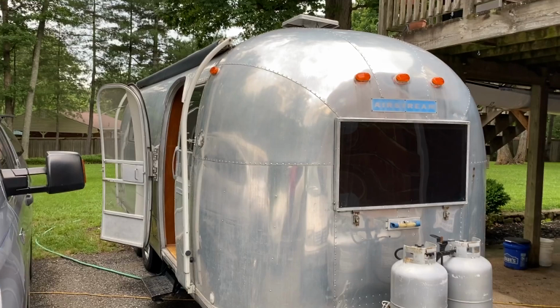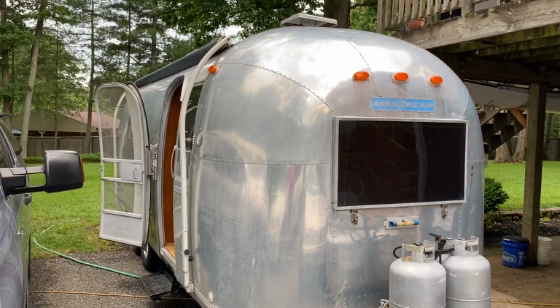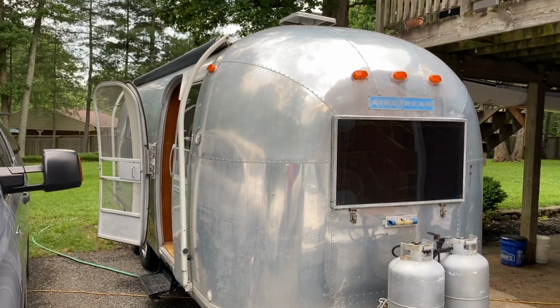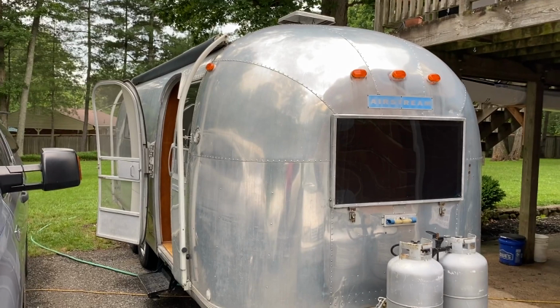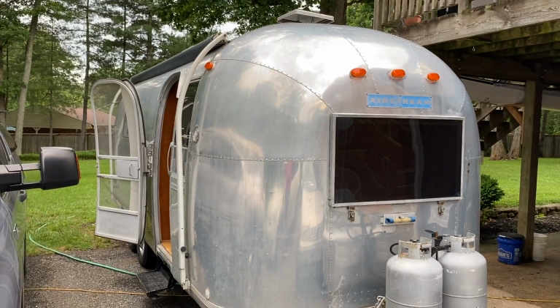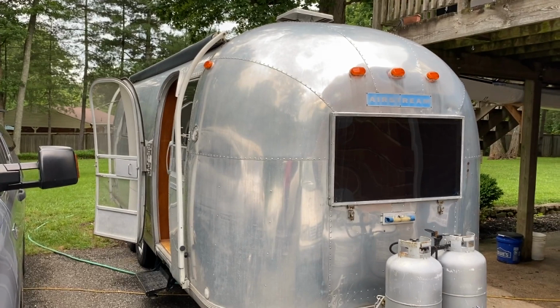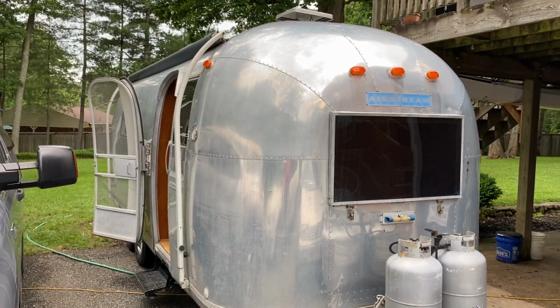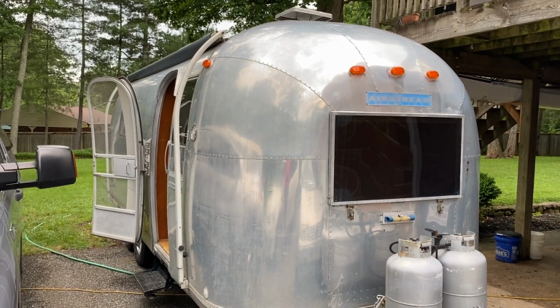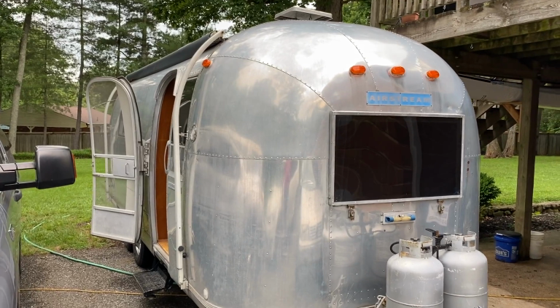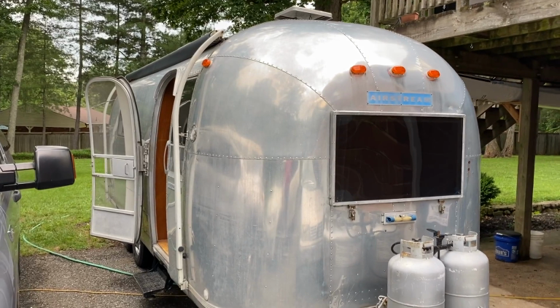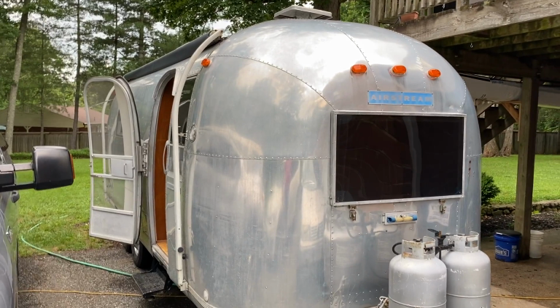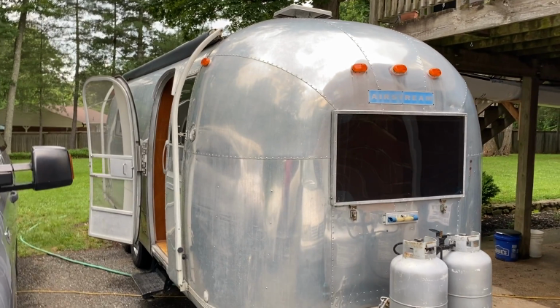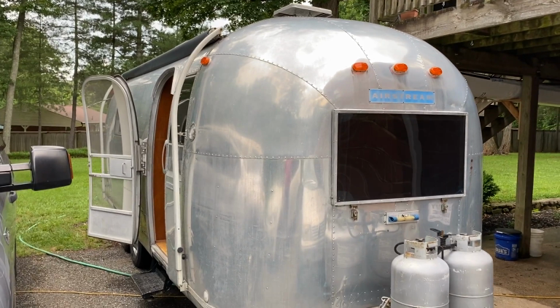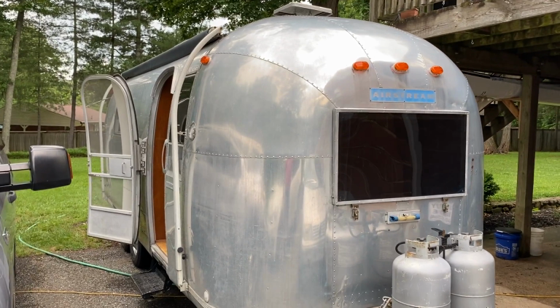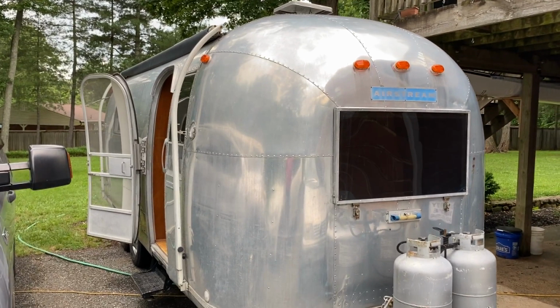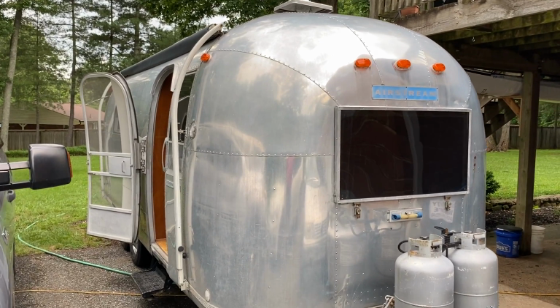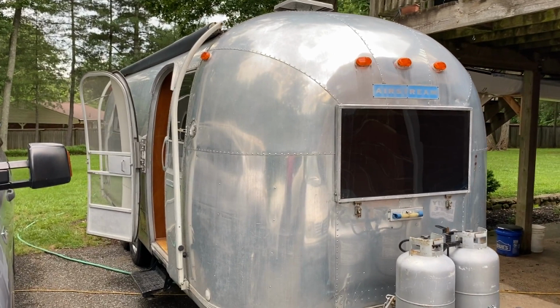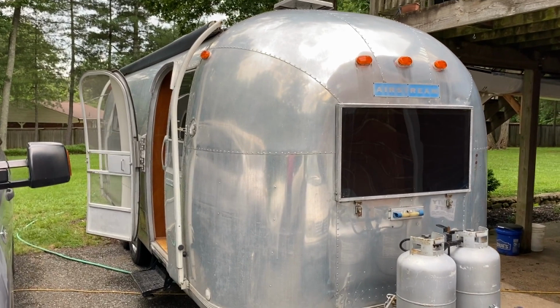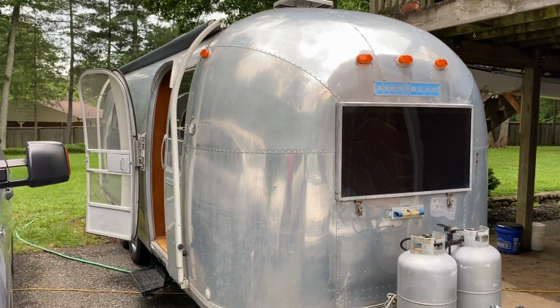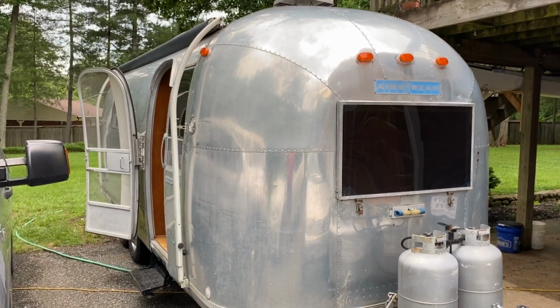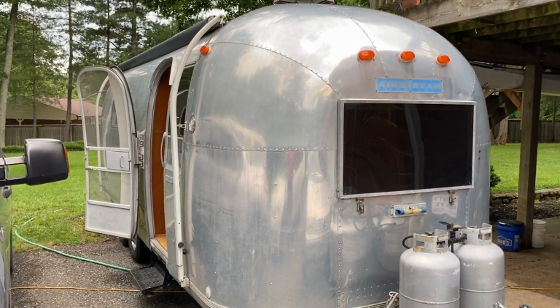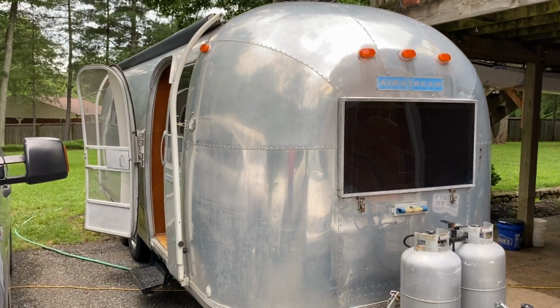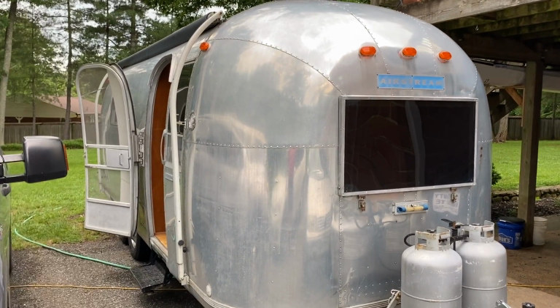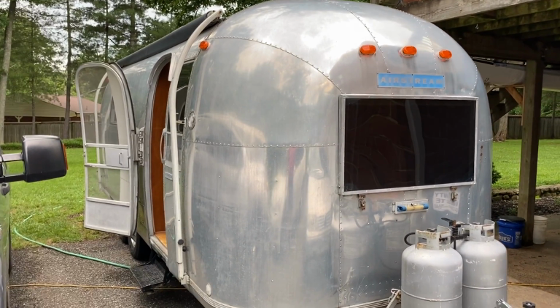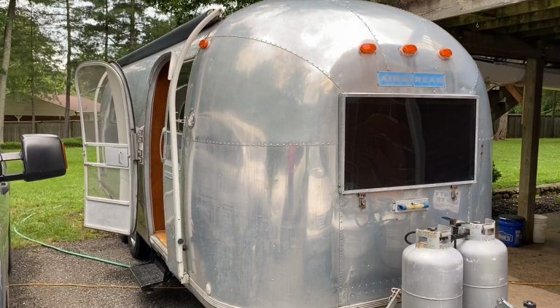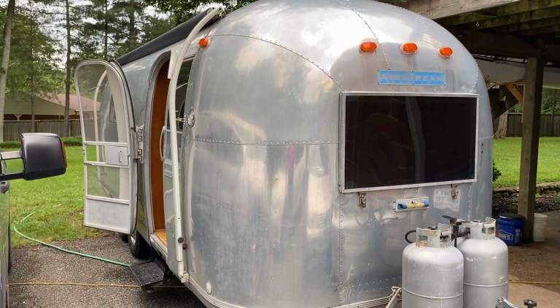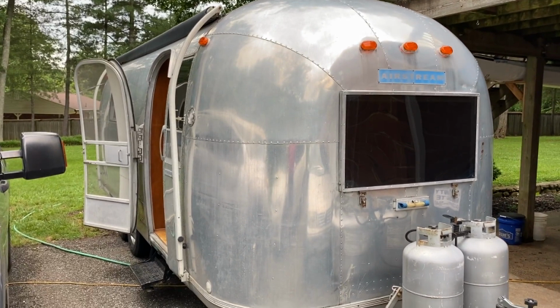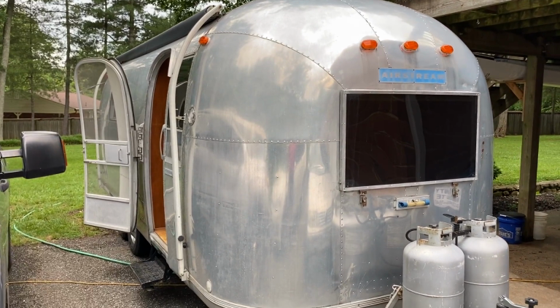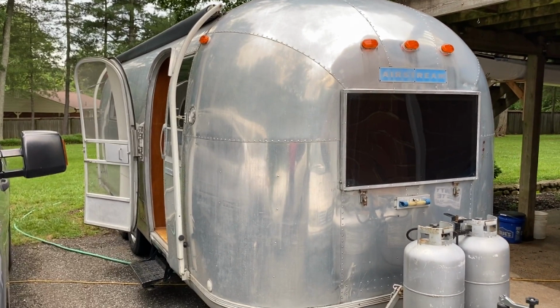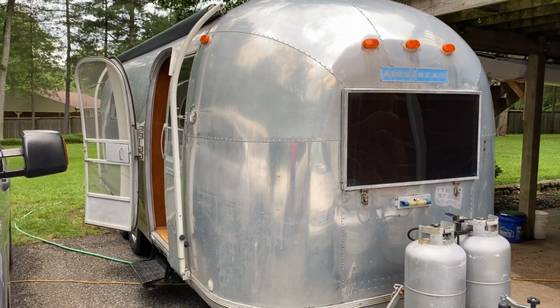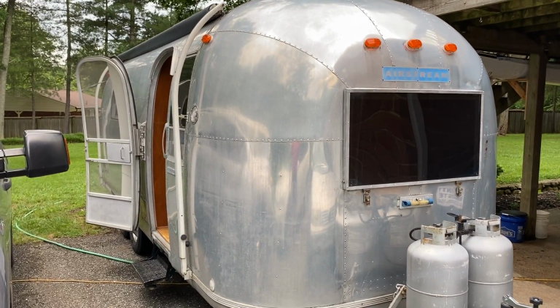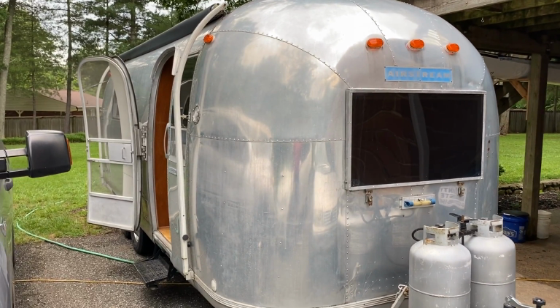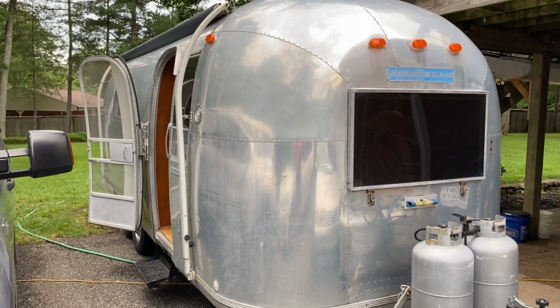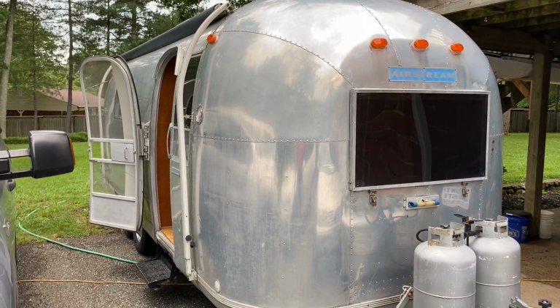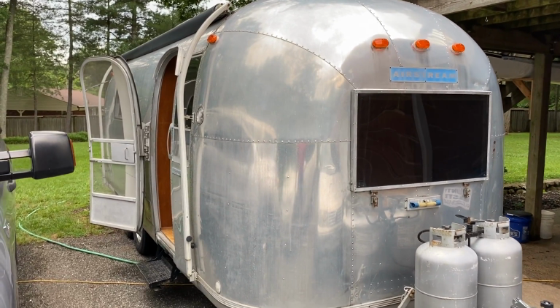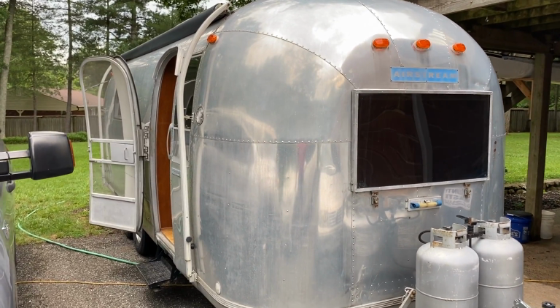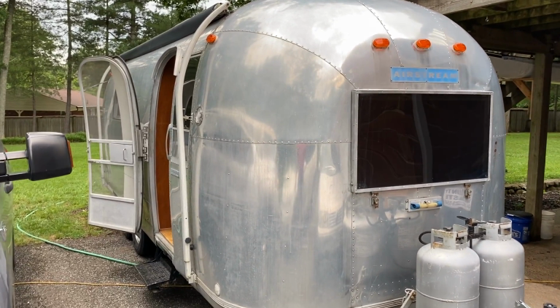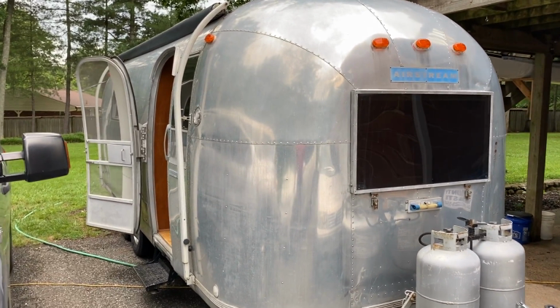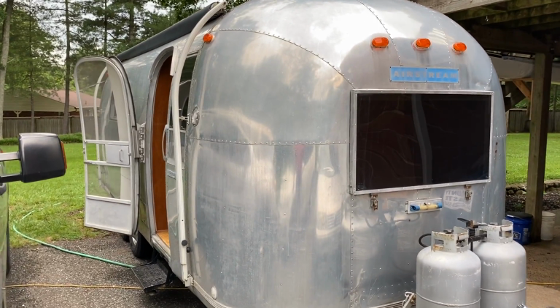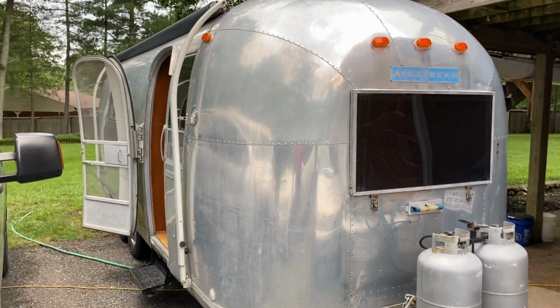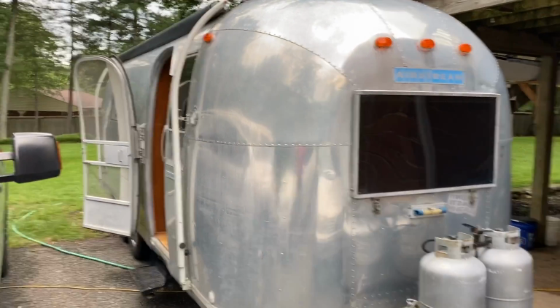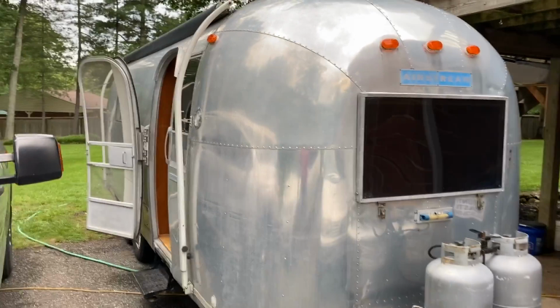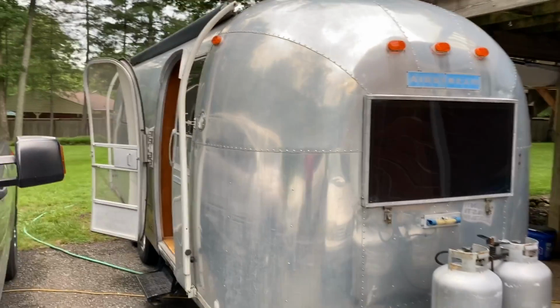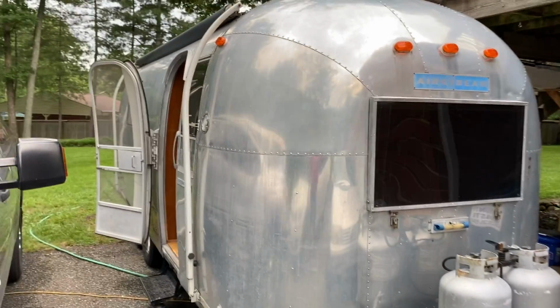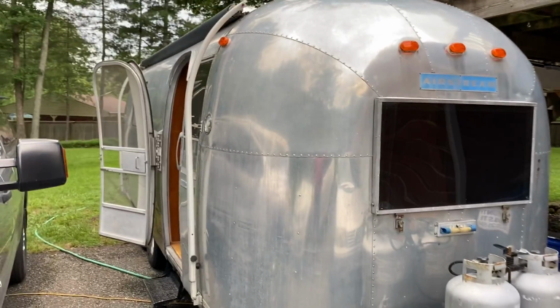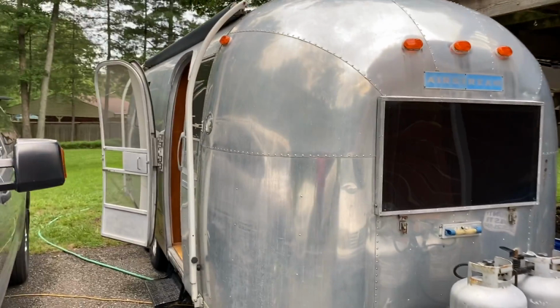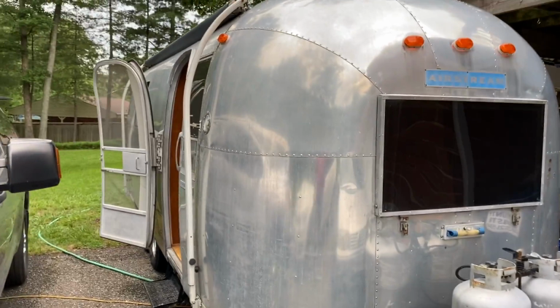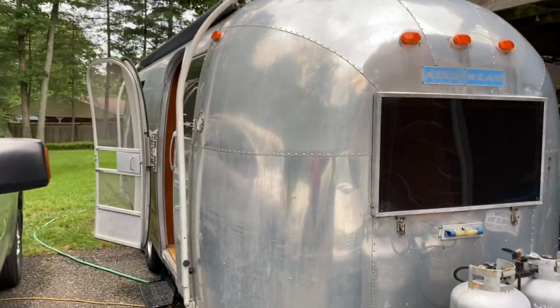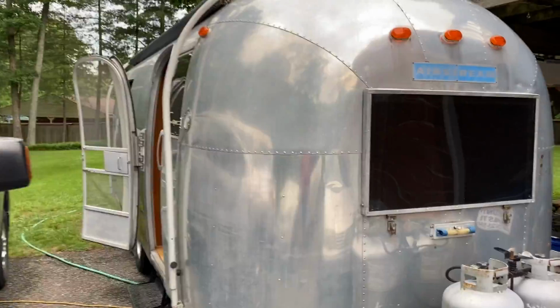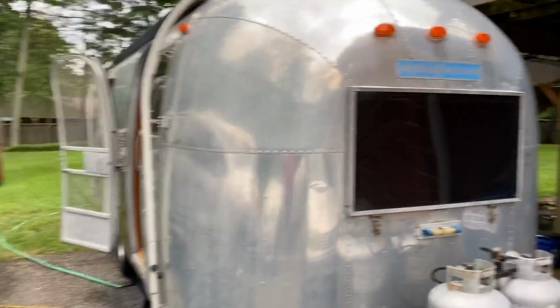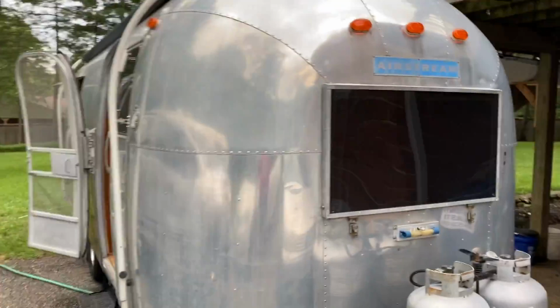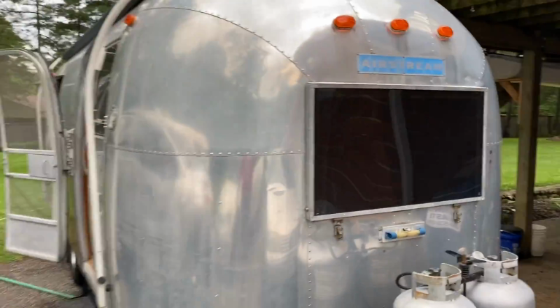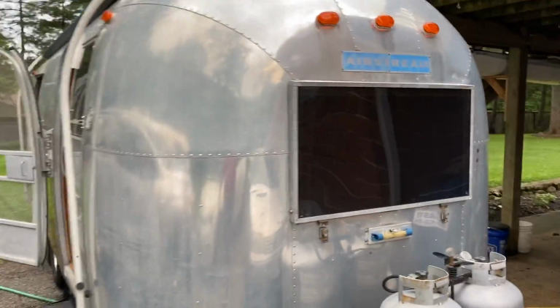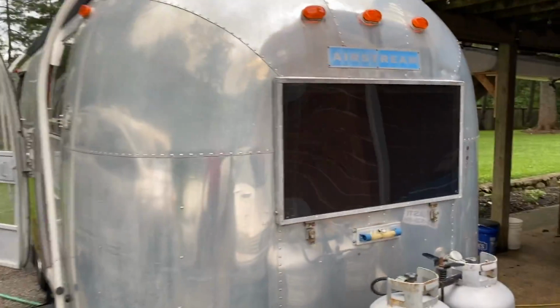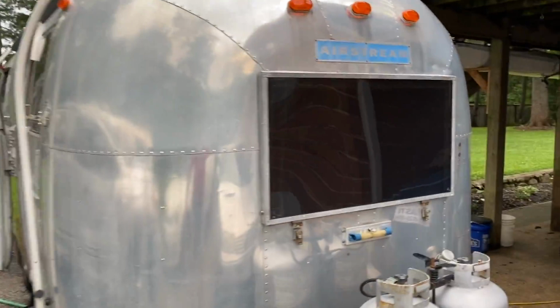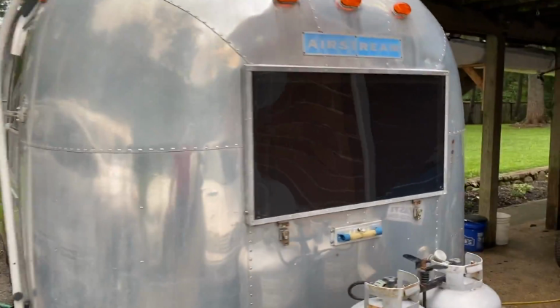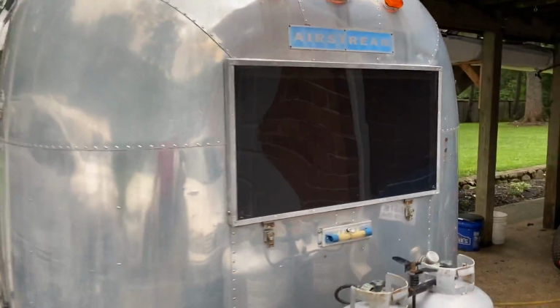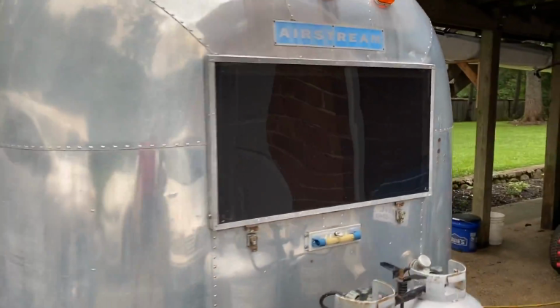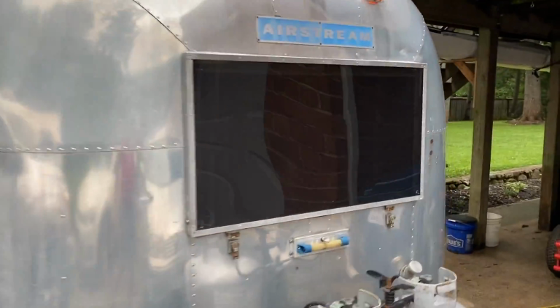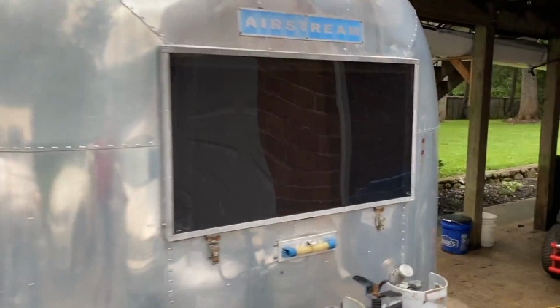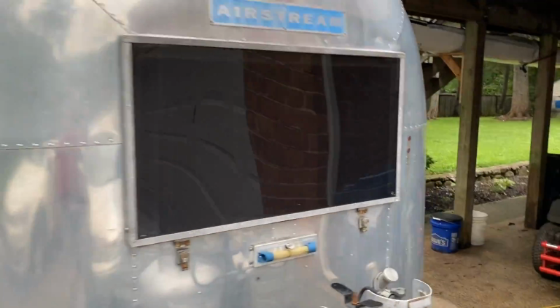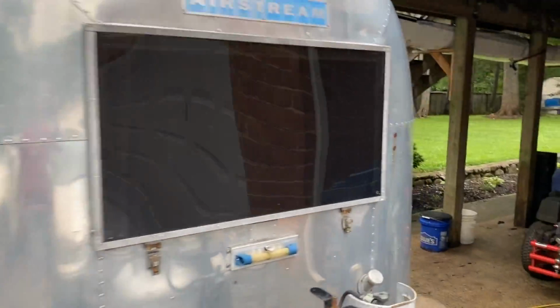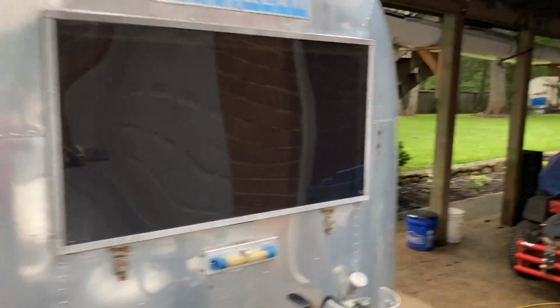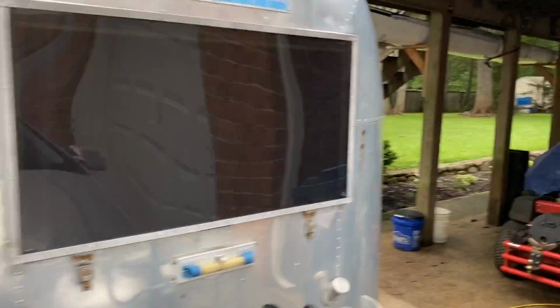Hello, I'm Dan Engel. This is a 66 Tradewind. We've owned this trailer for about eight years.